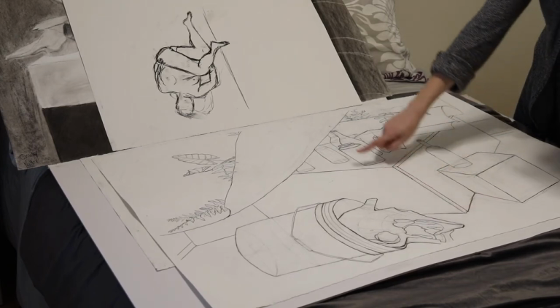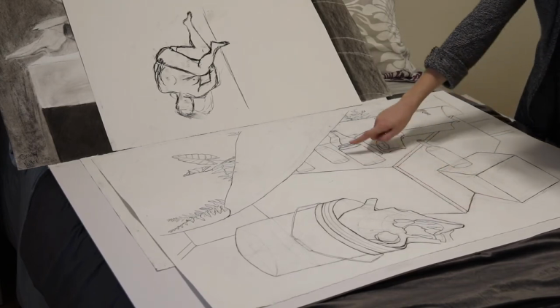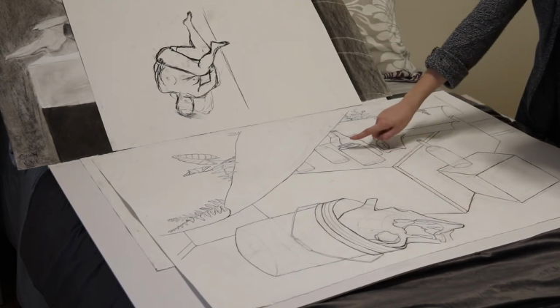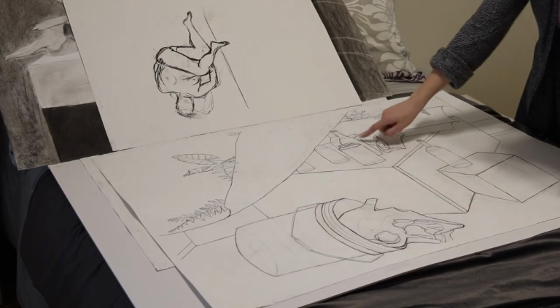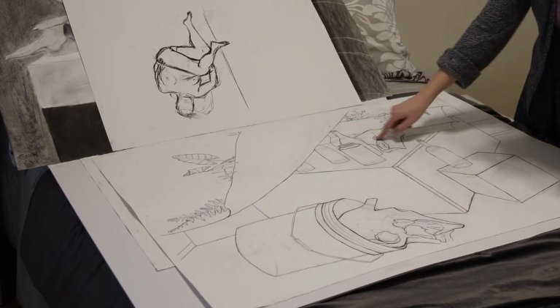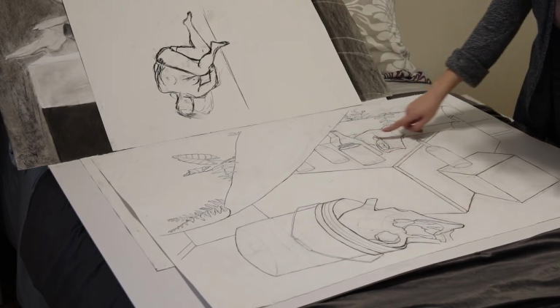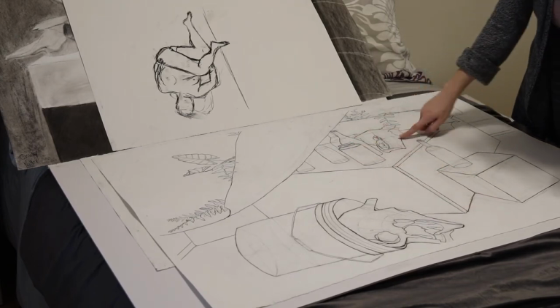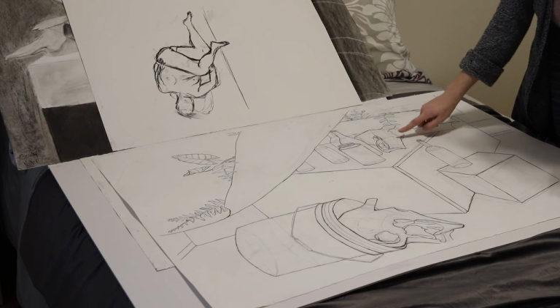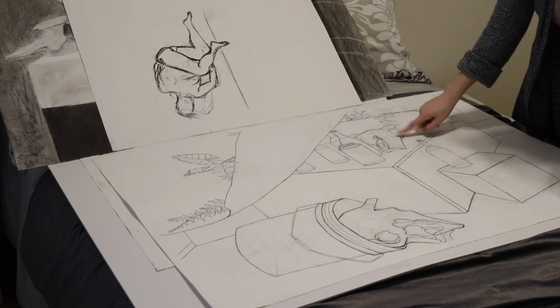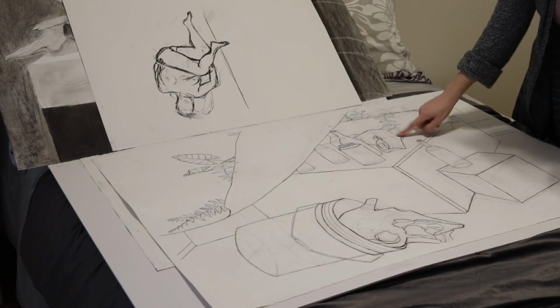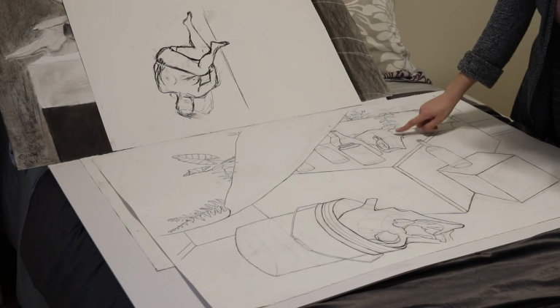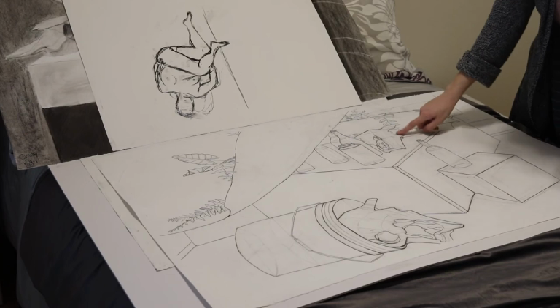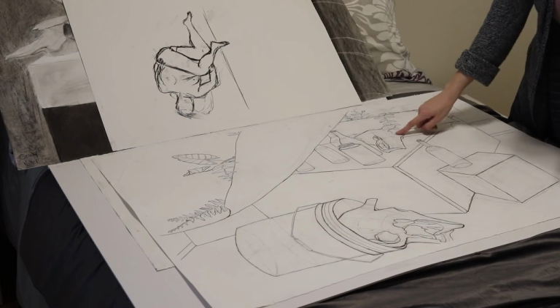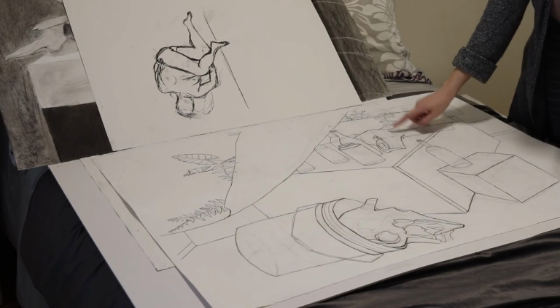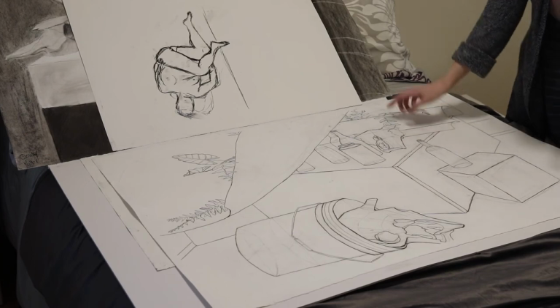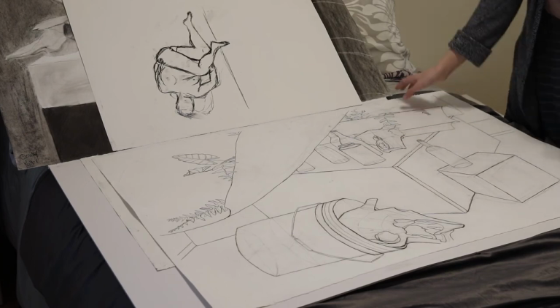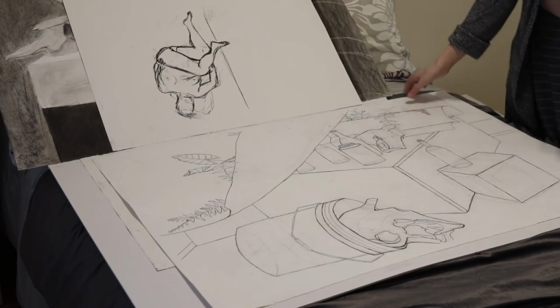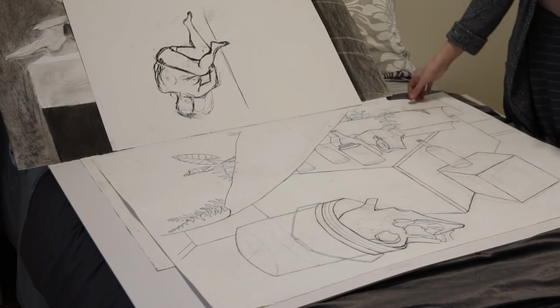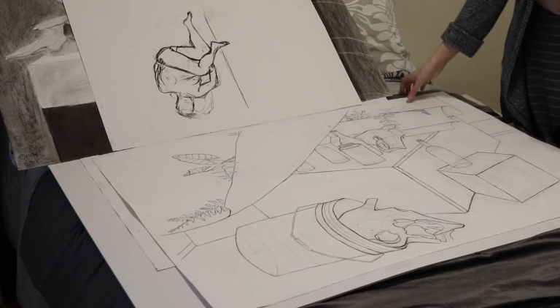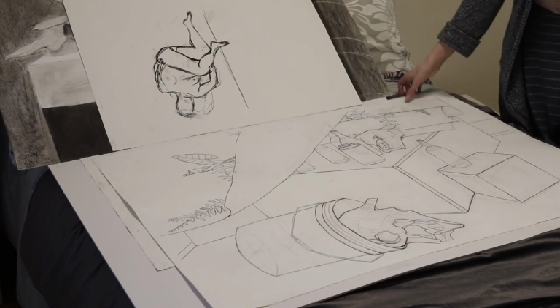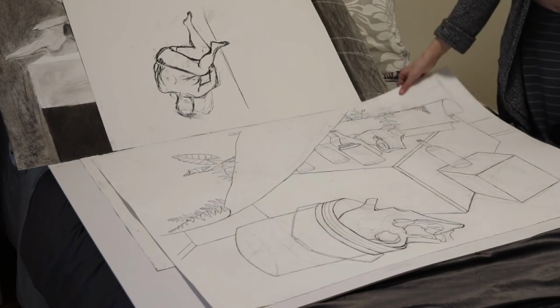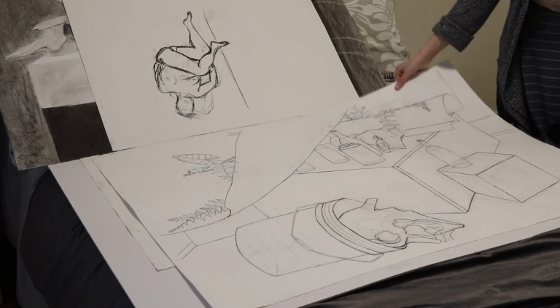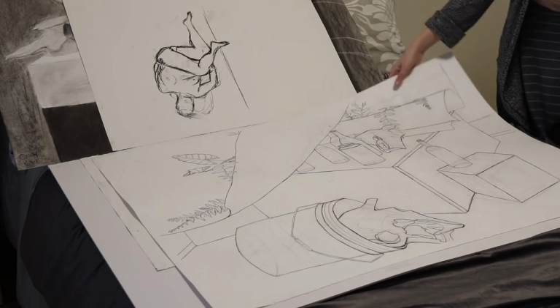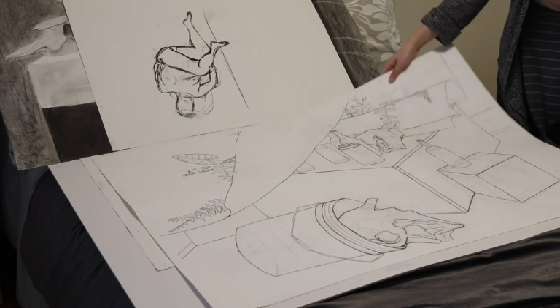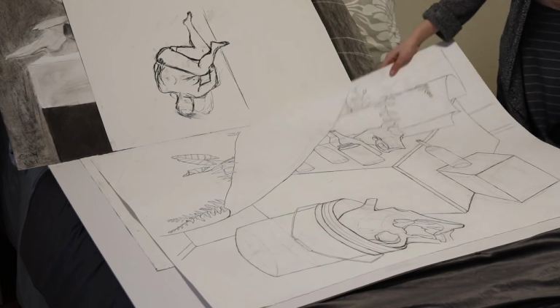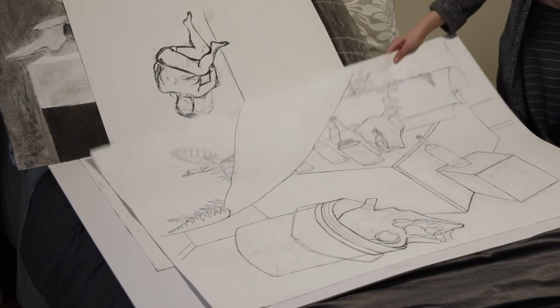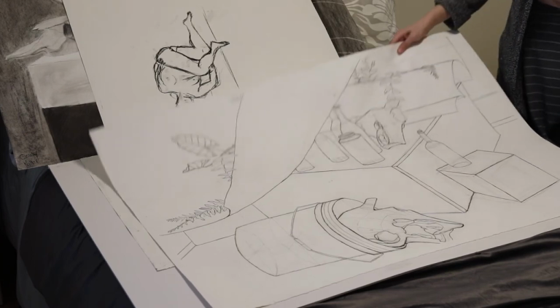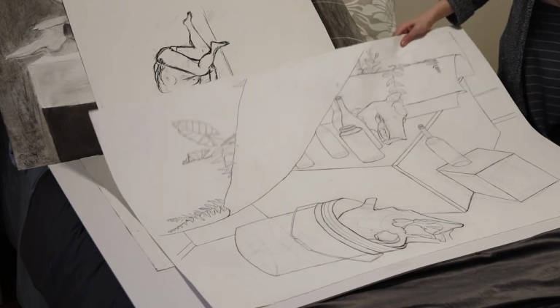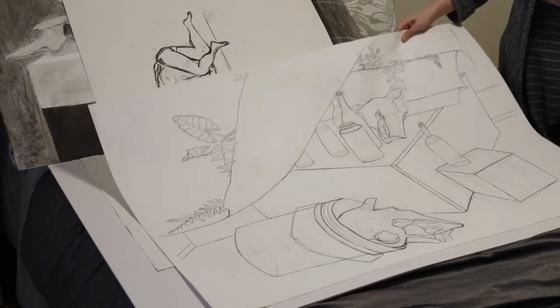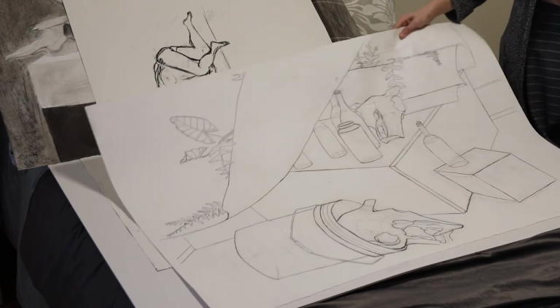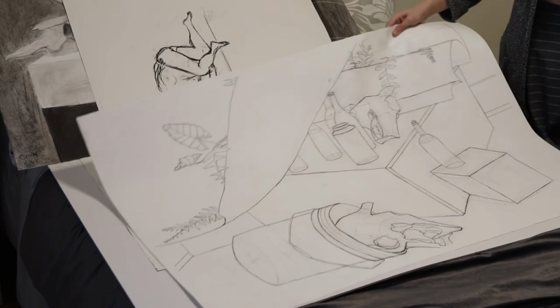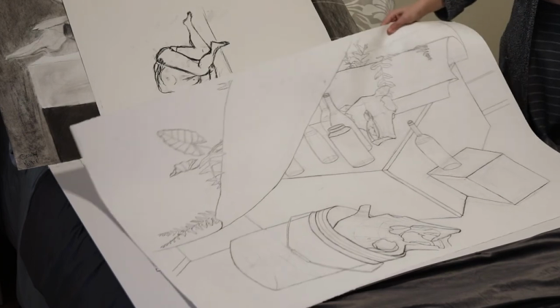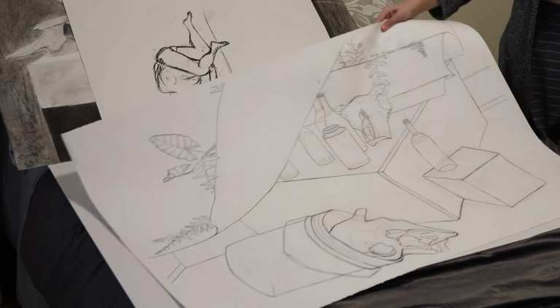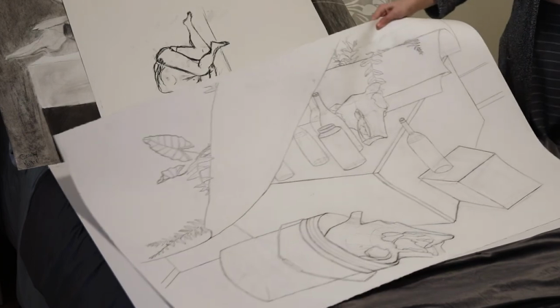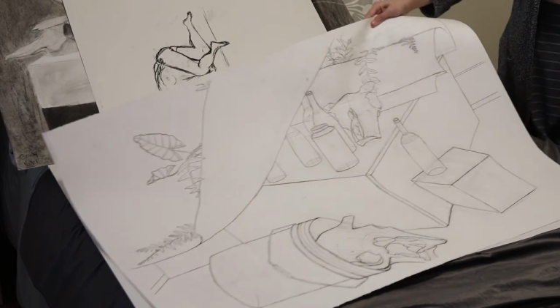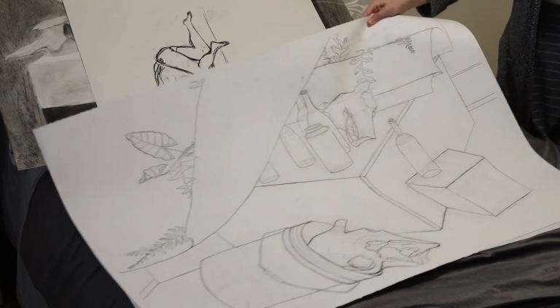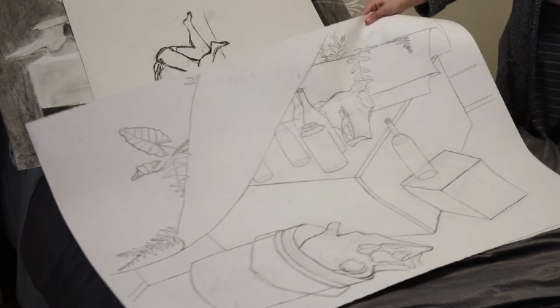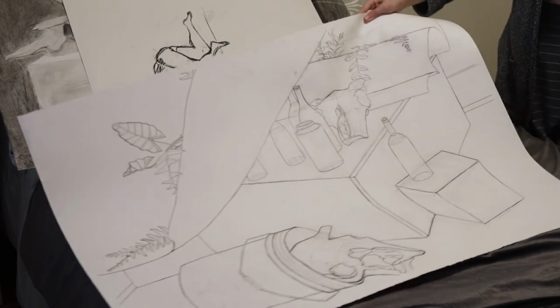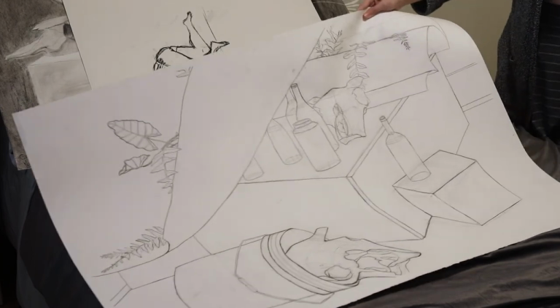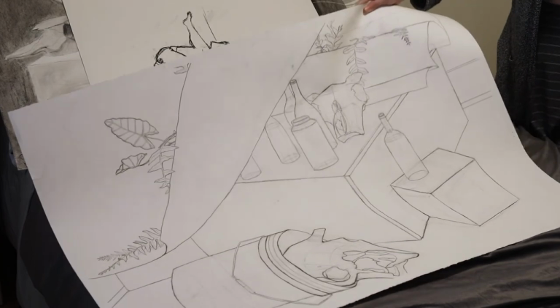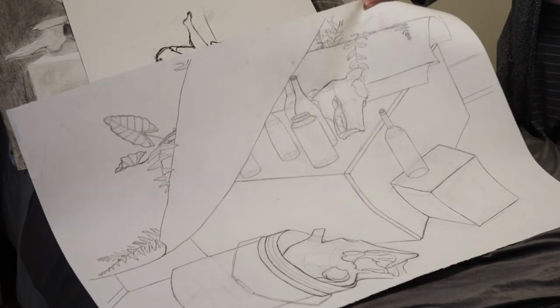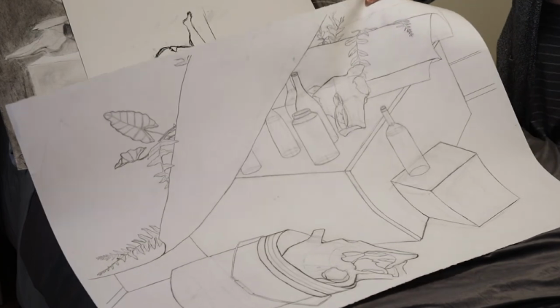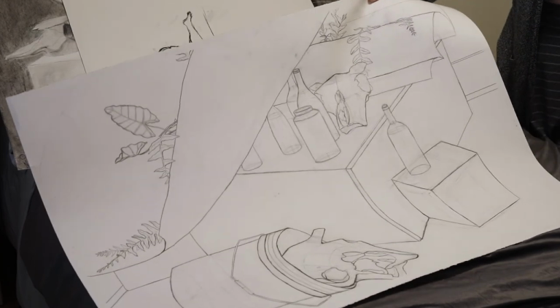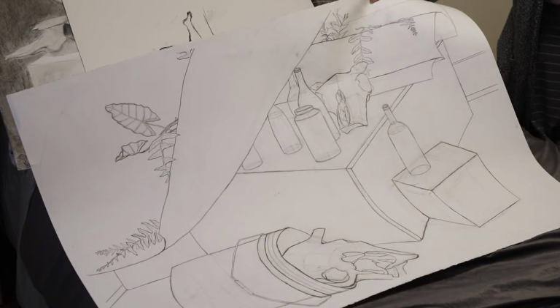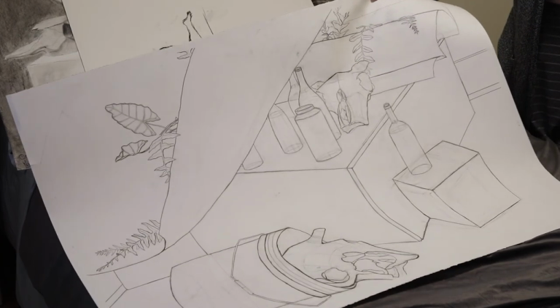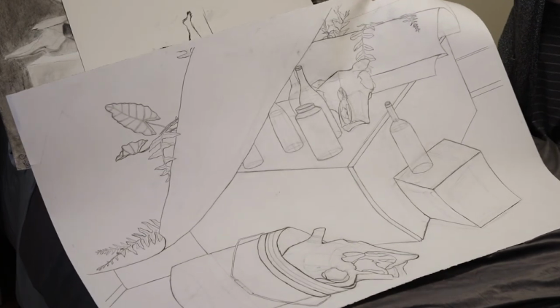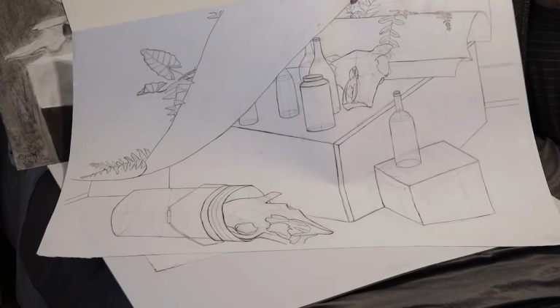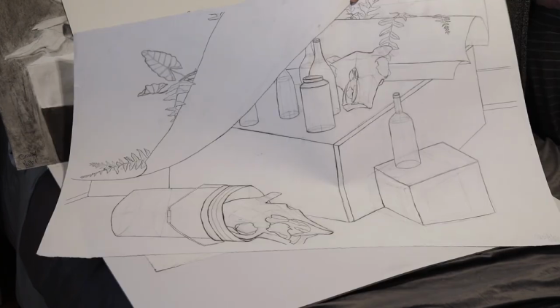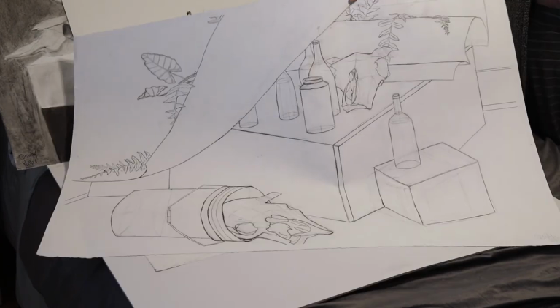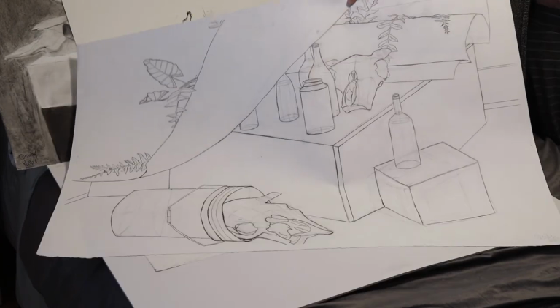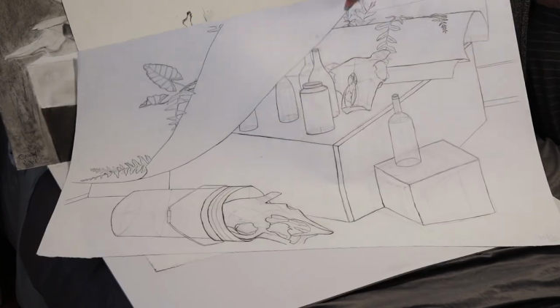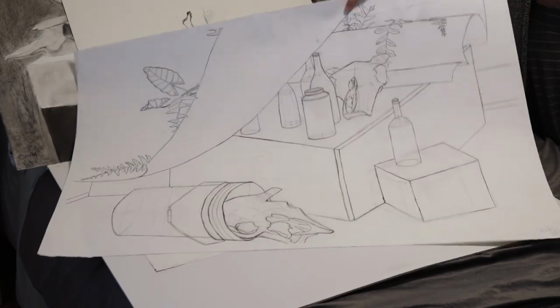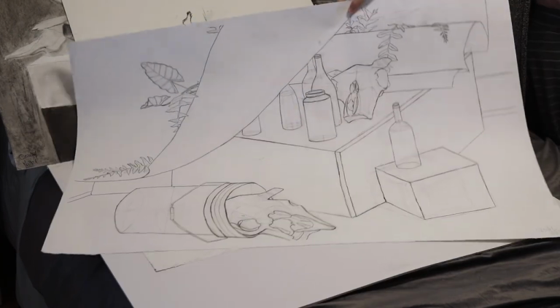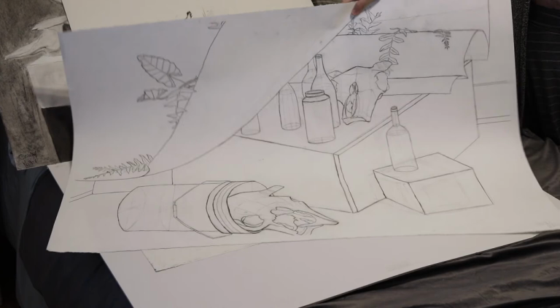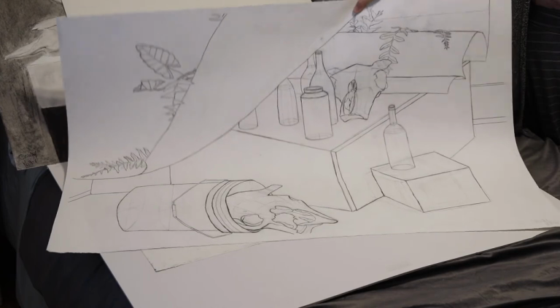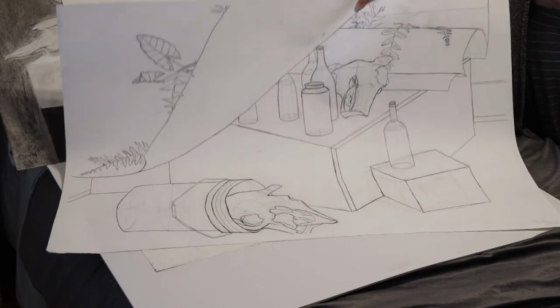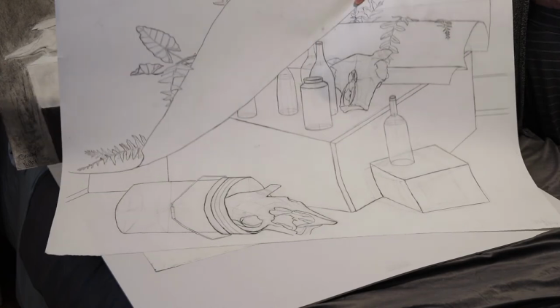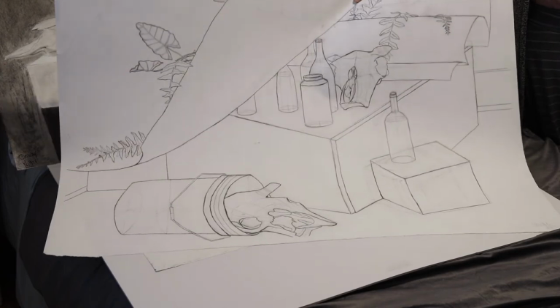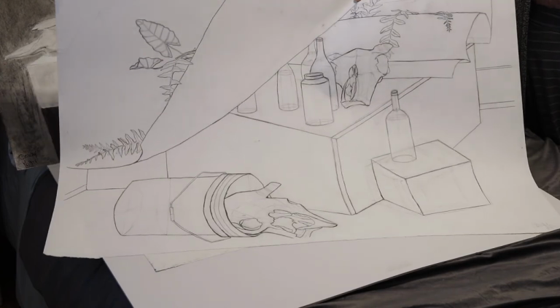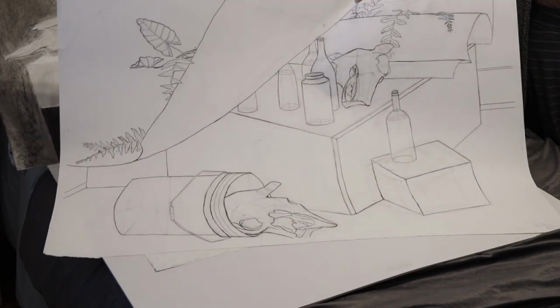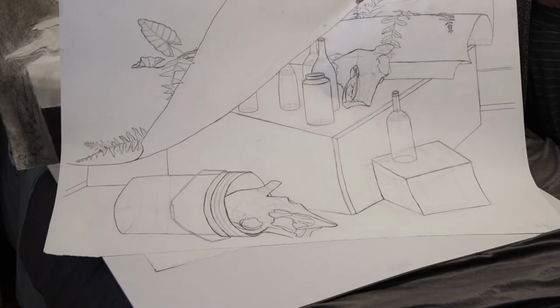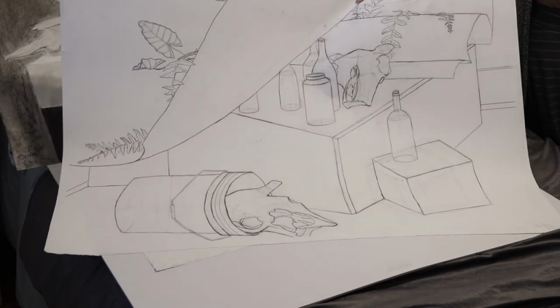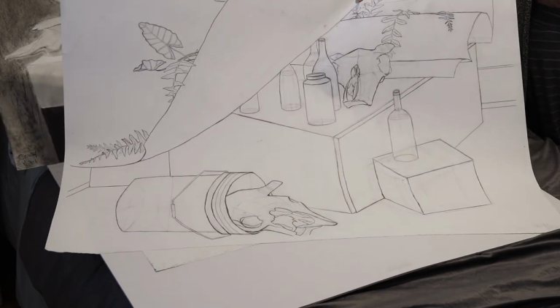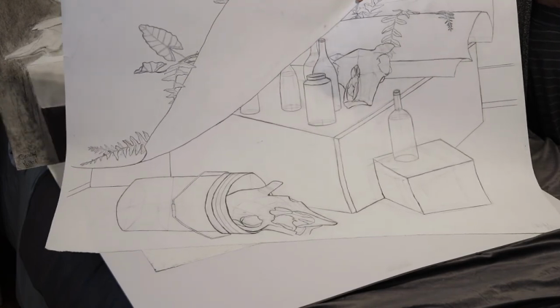This one isn't that great. This guy, though — he's a pretty good skull. I like him. That bucket was the death of me.